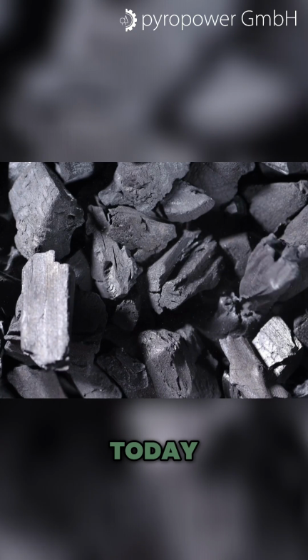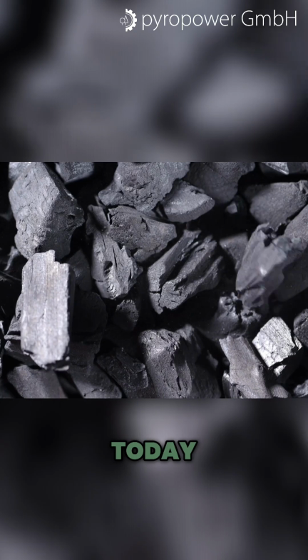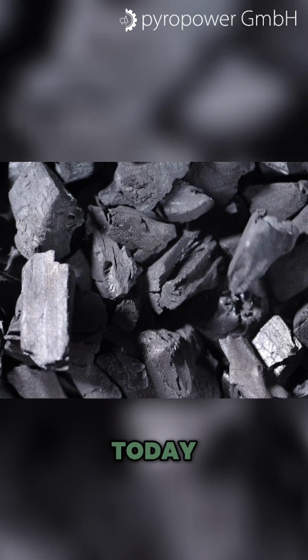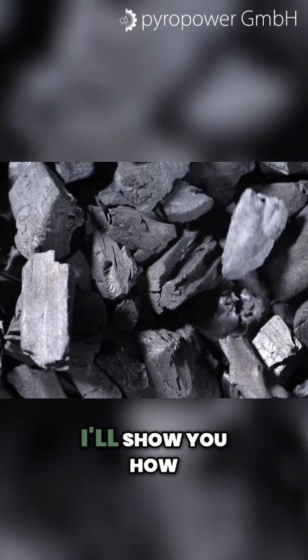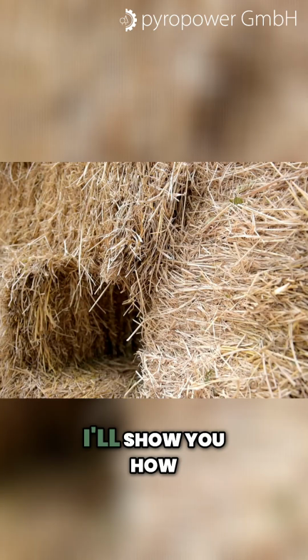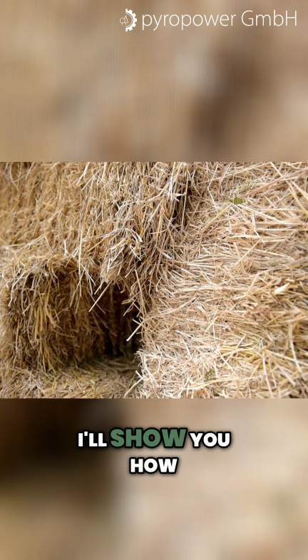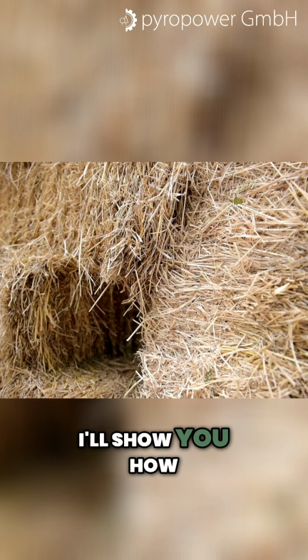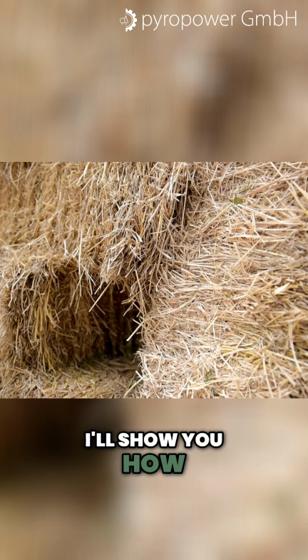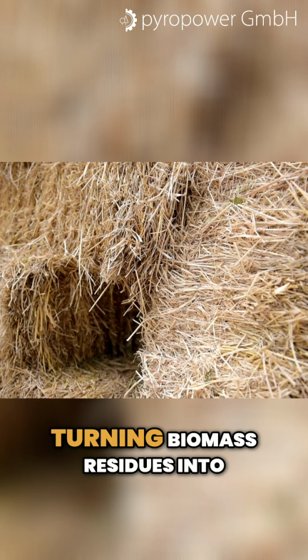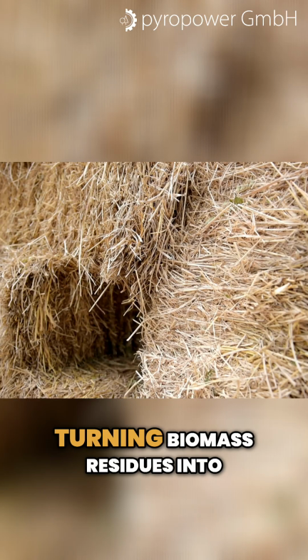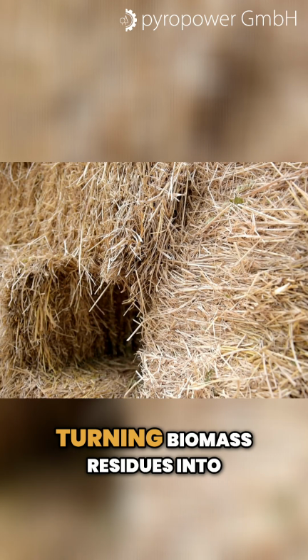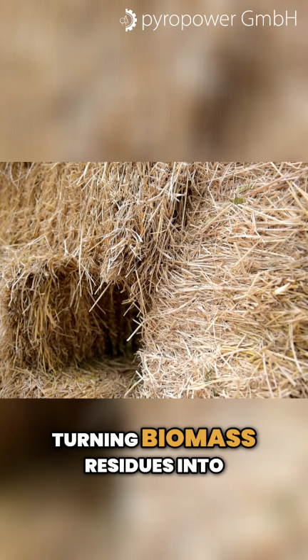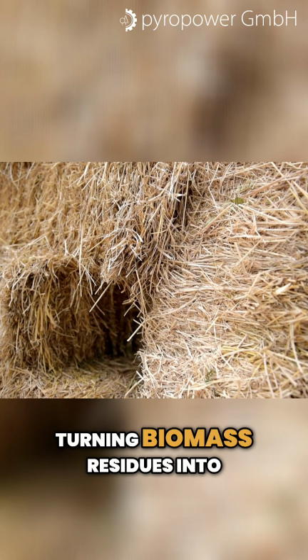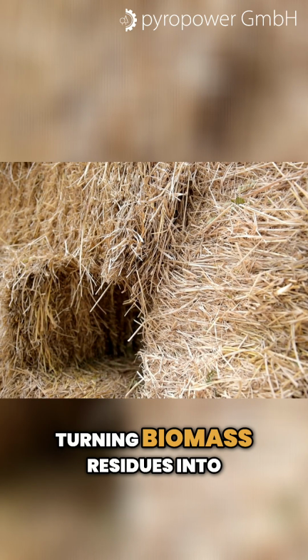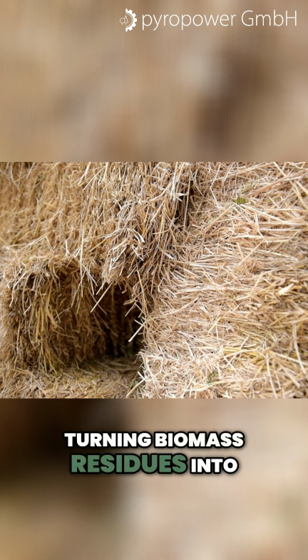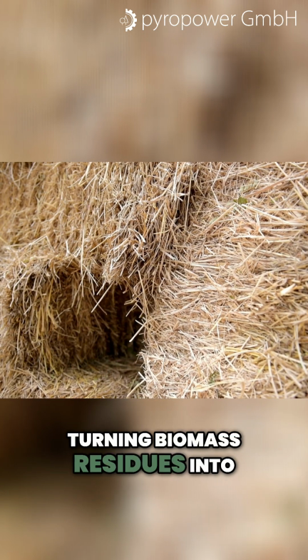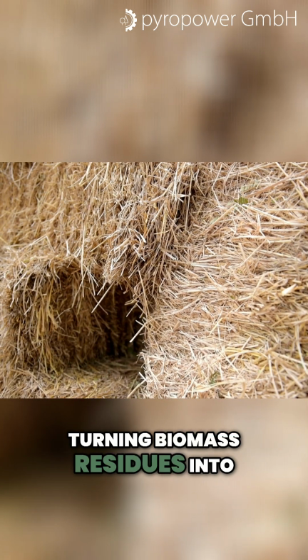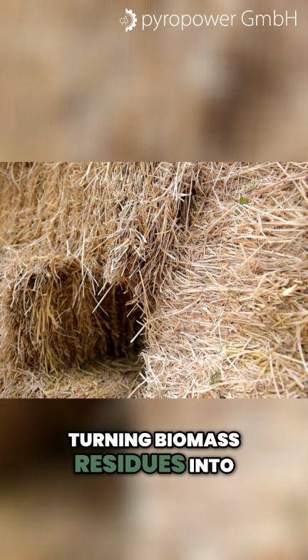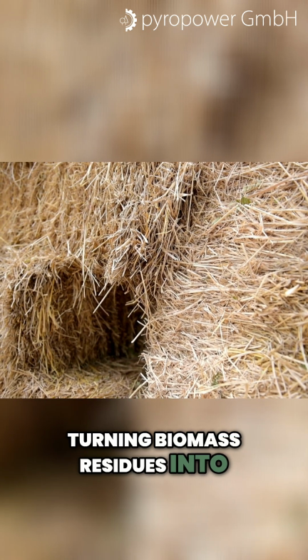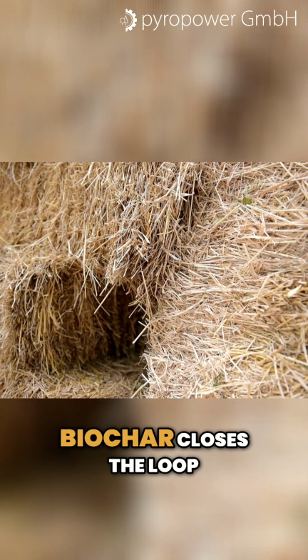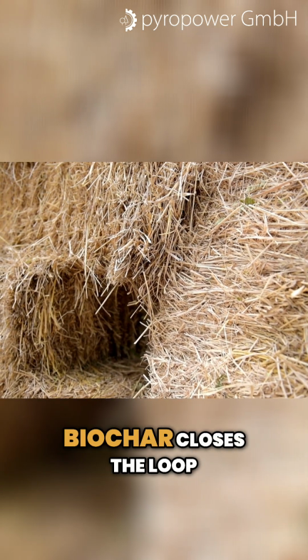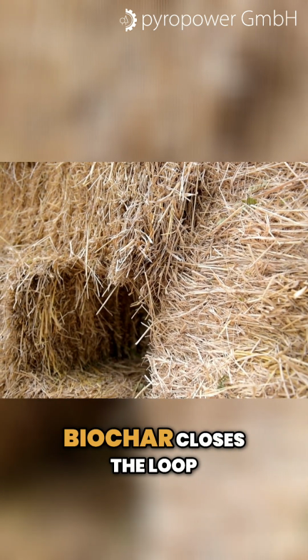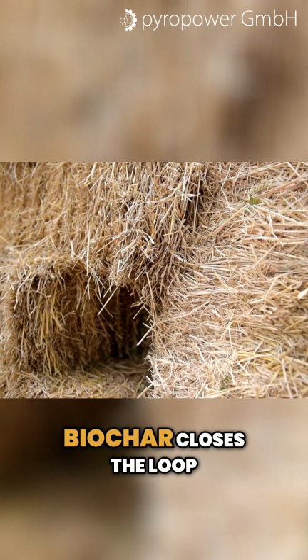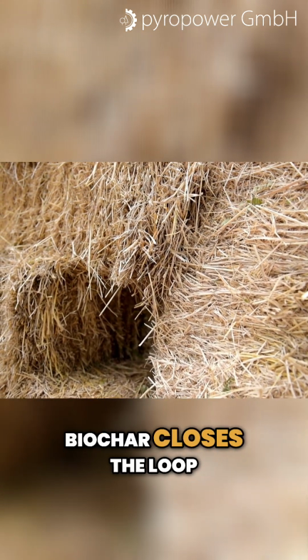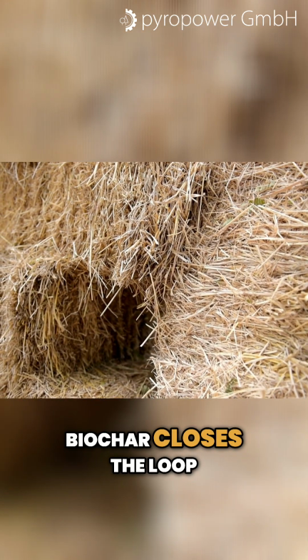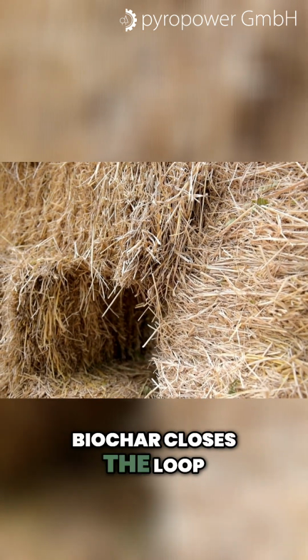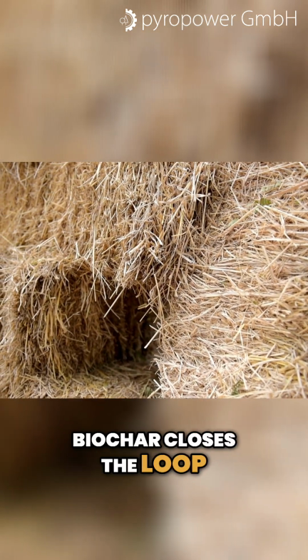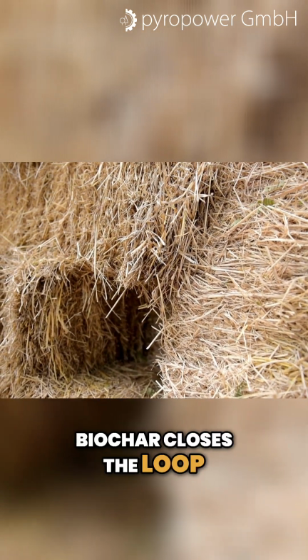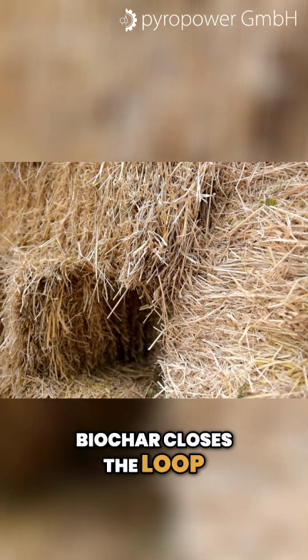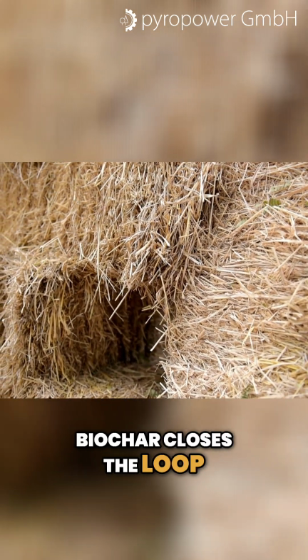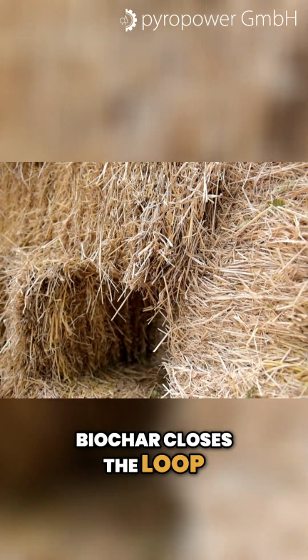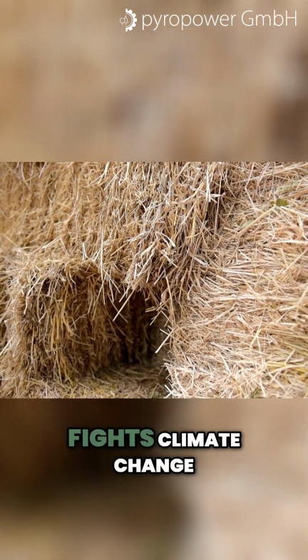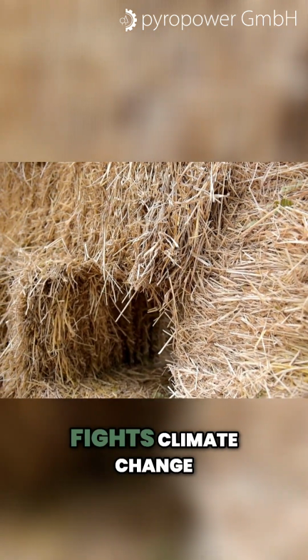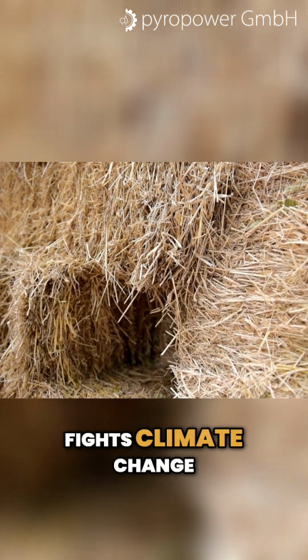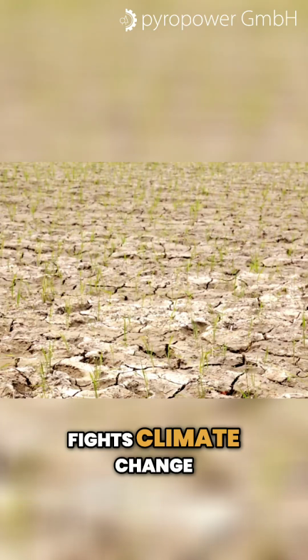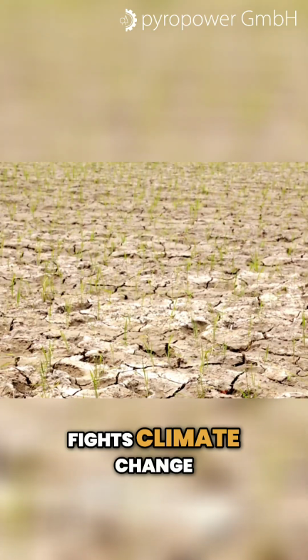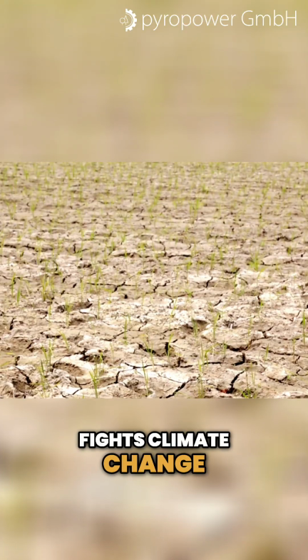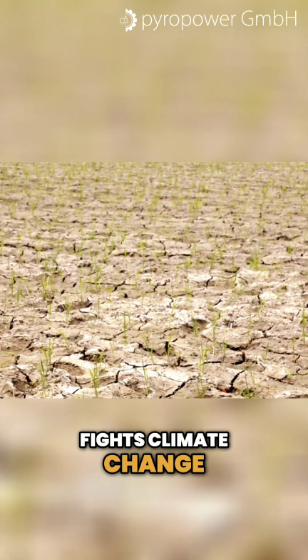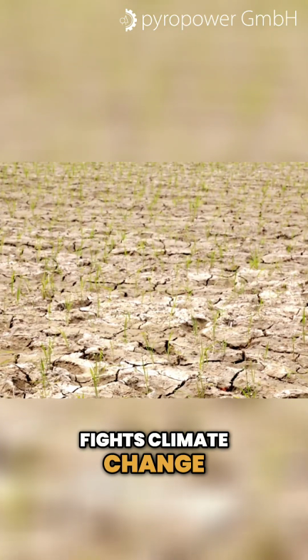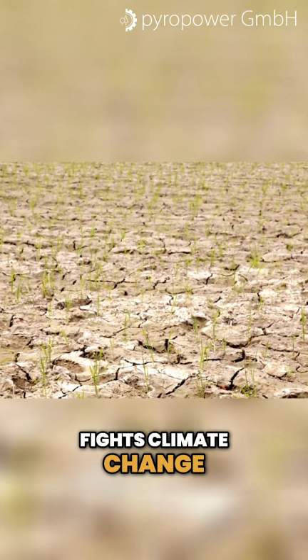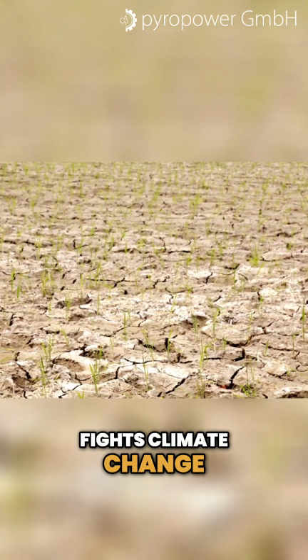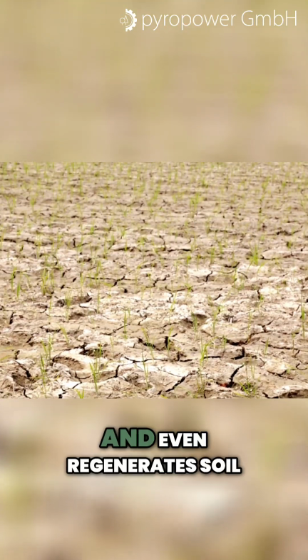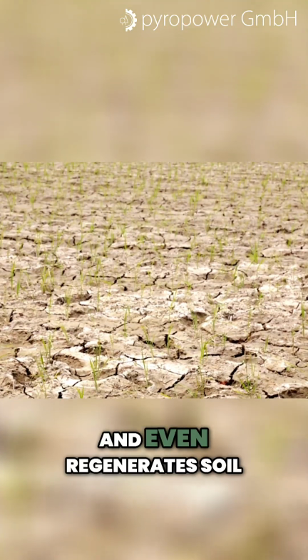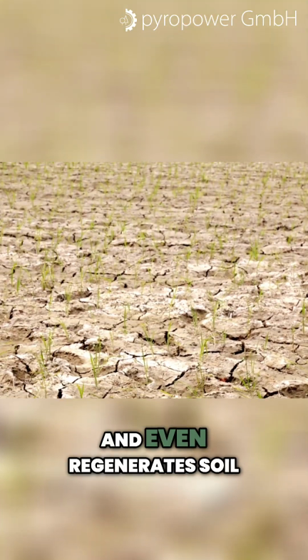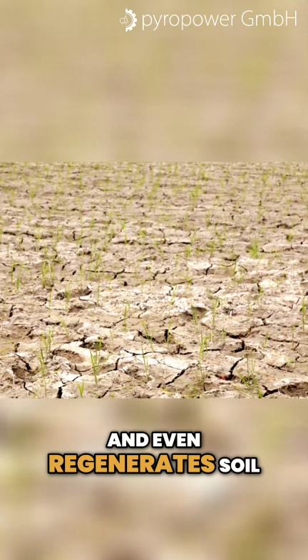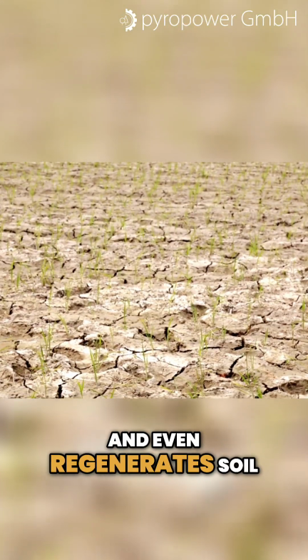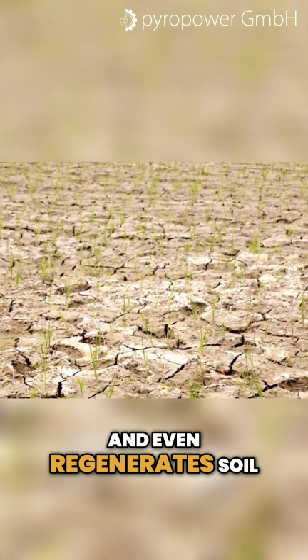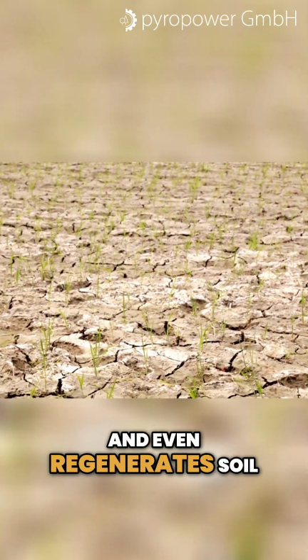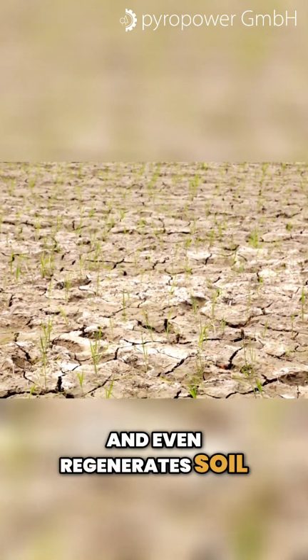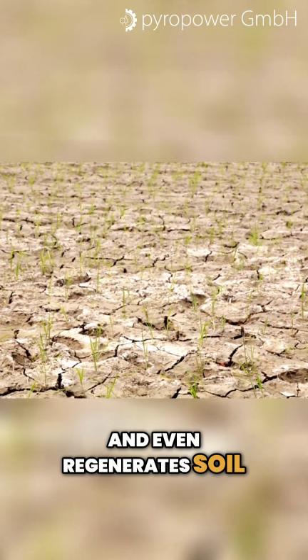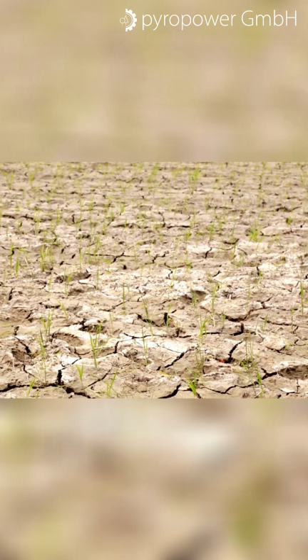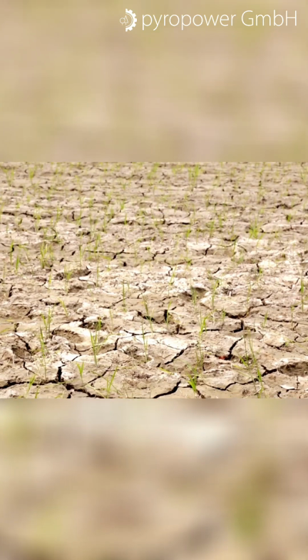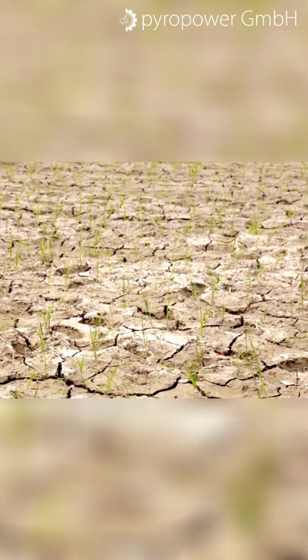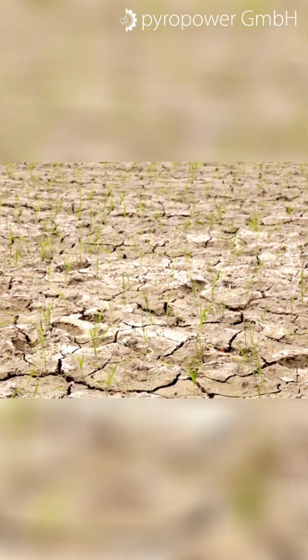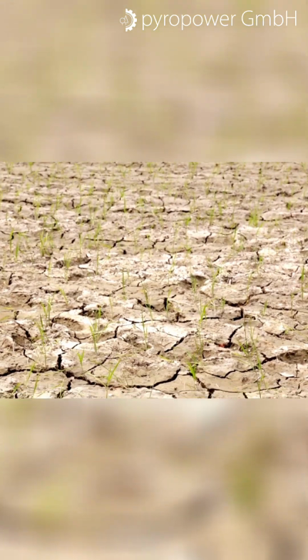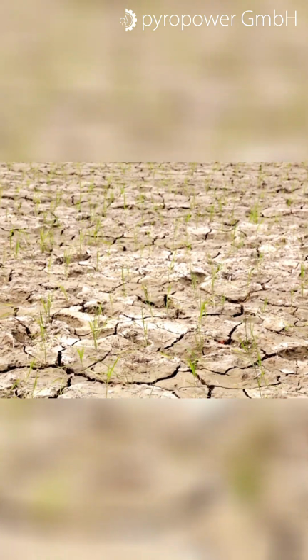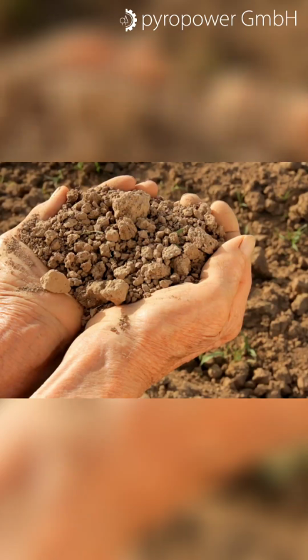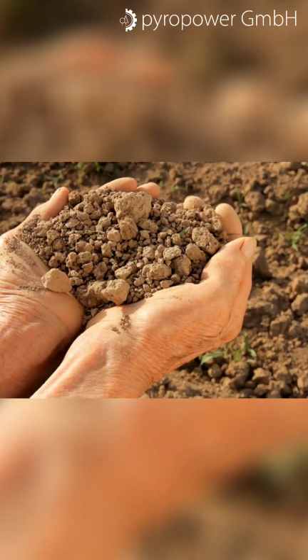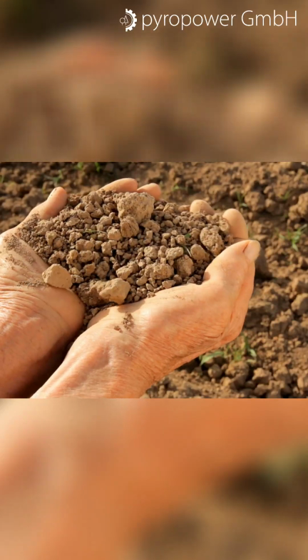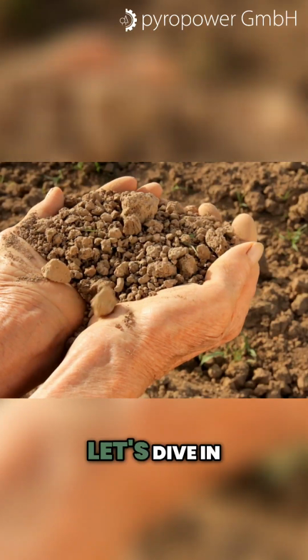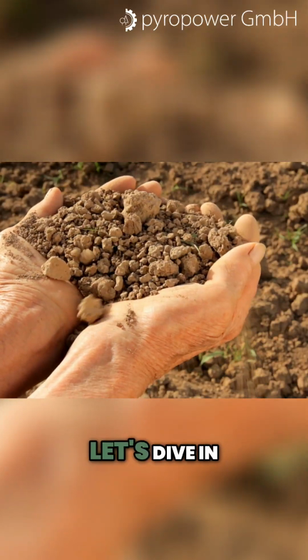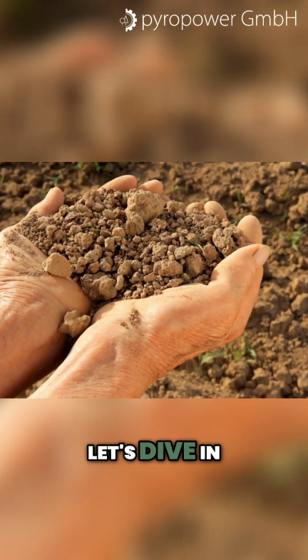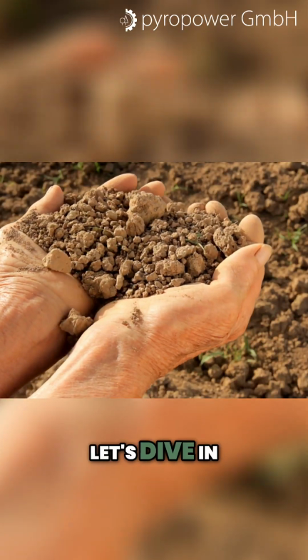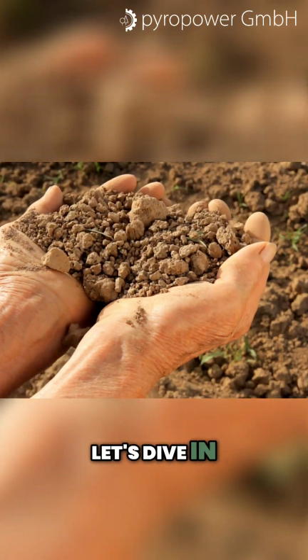Today, I'll show you how turning biomass residues into biochar closes the loop, fights climate change, and even regenerates soil. Let's dive in.